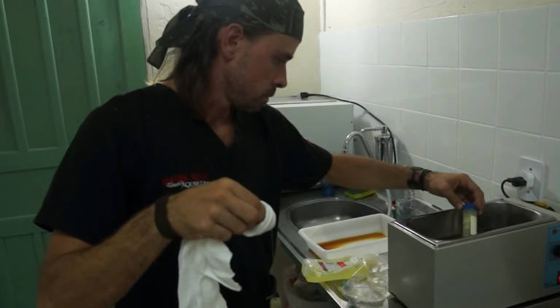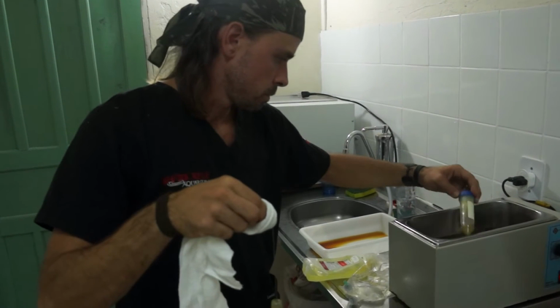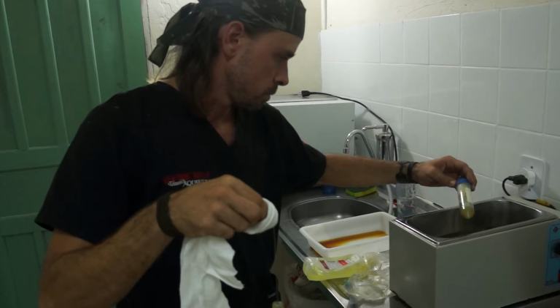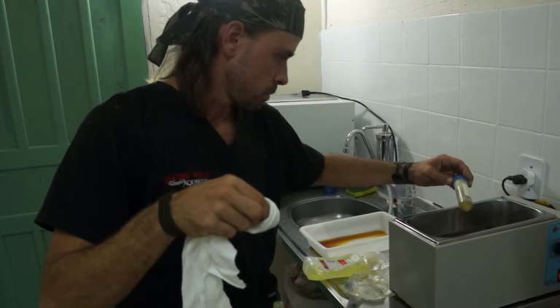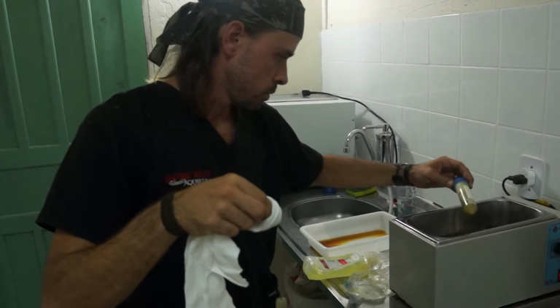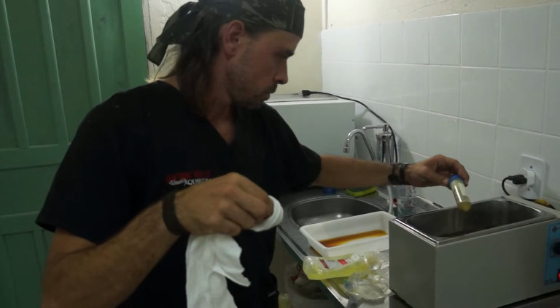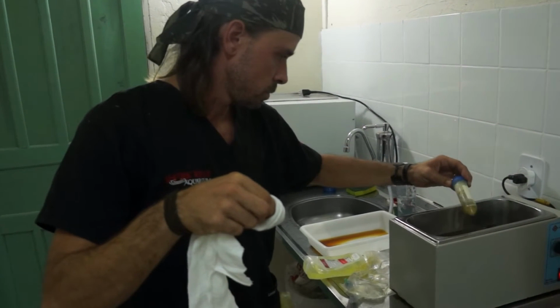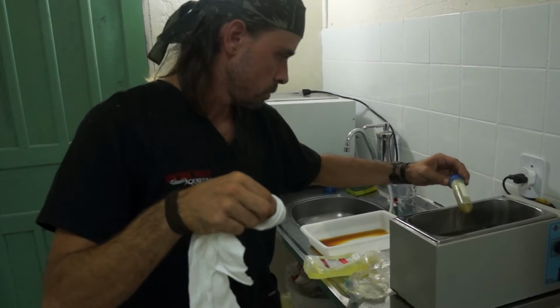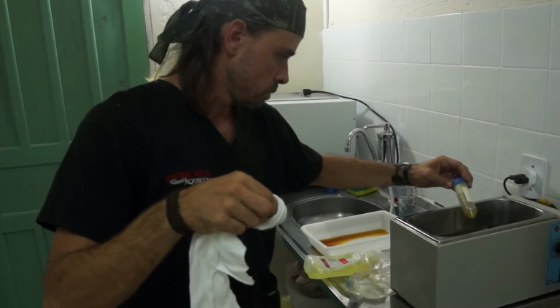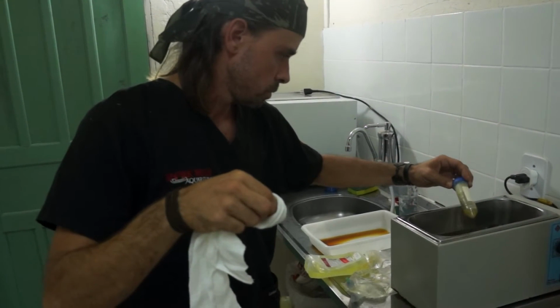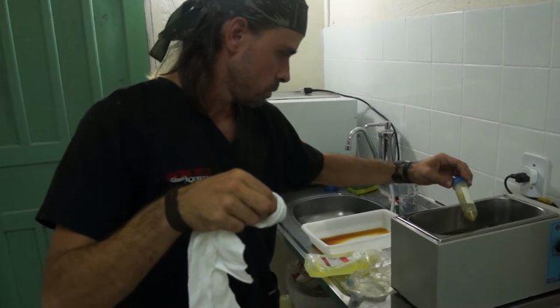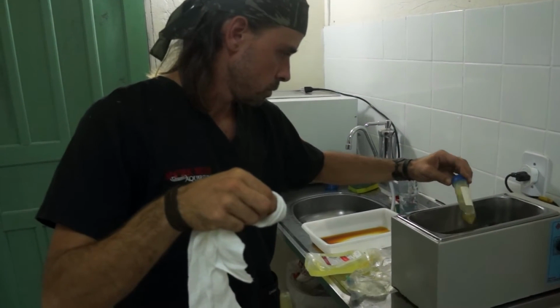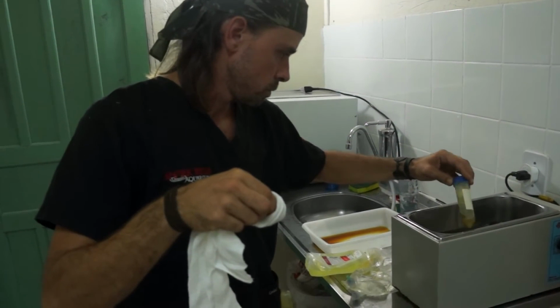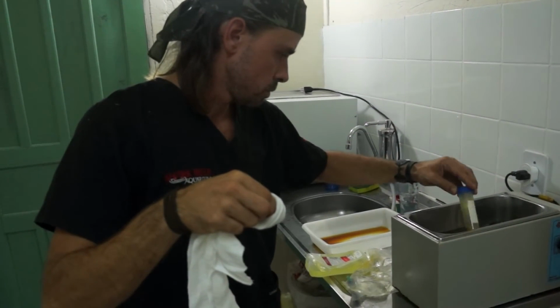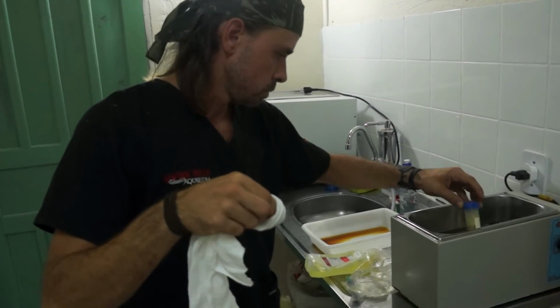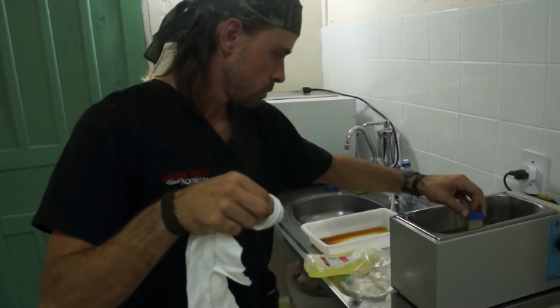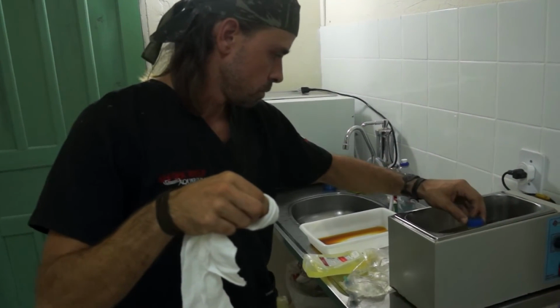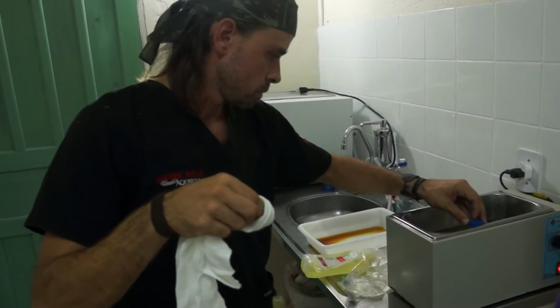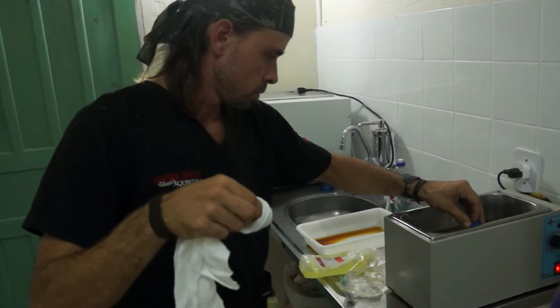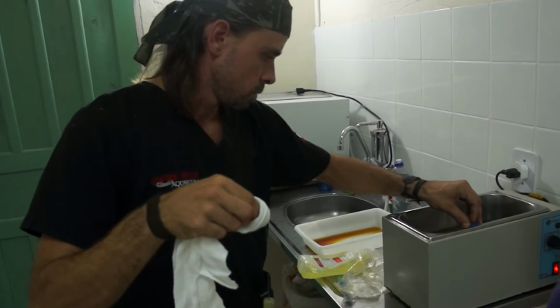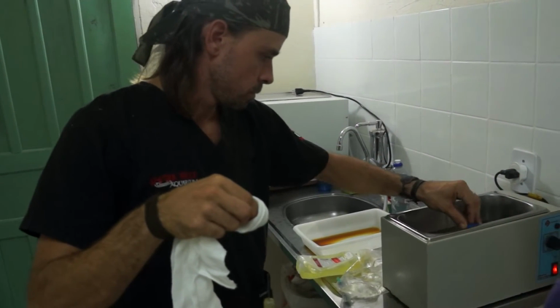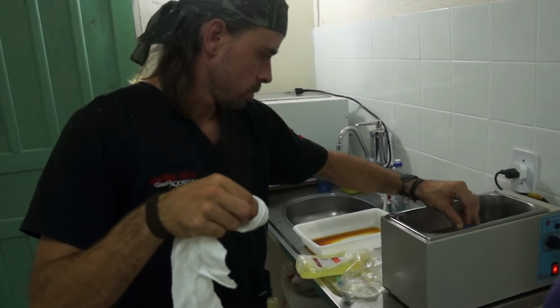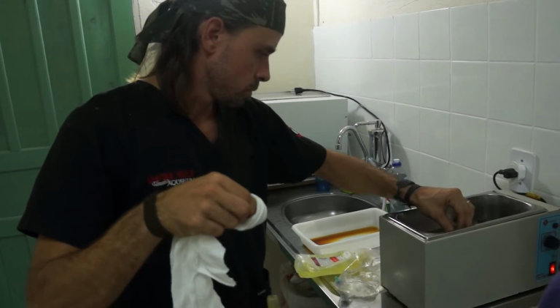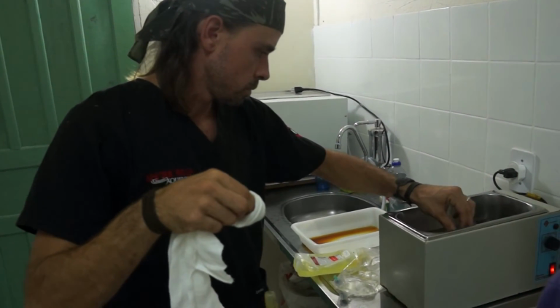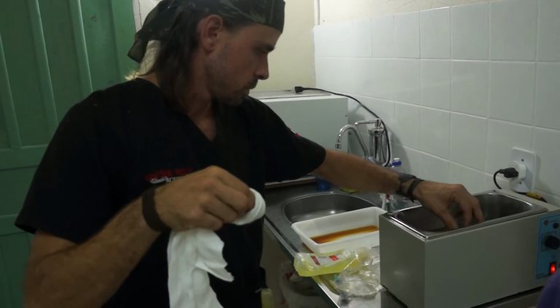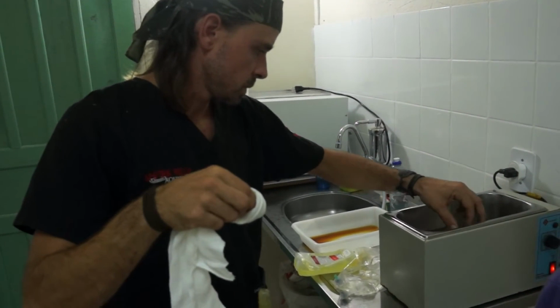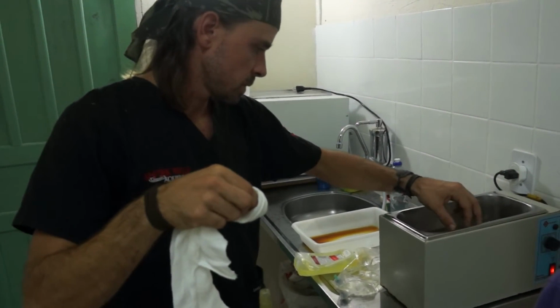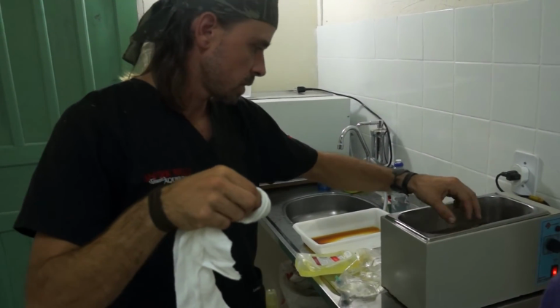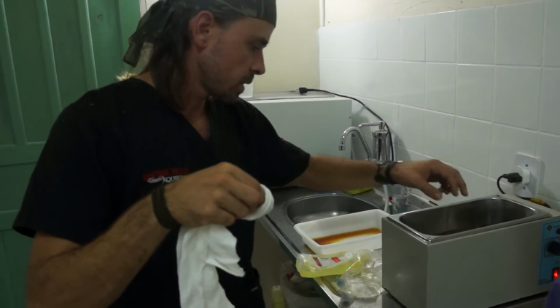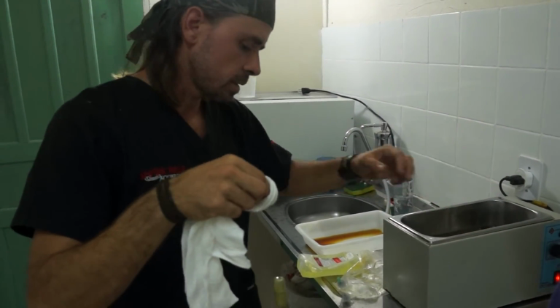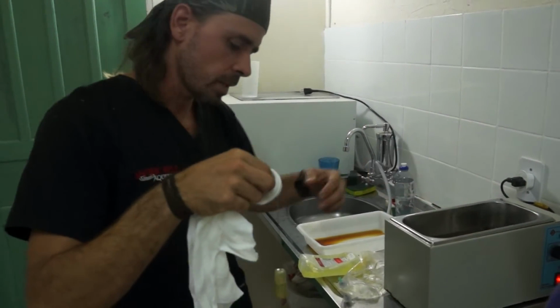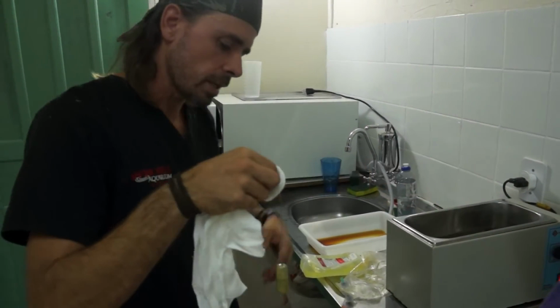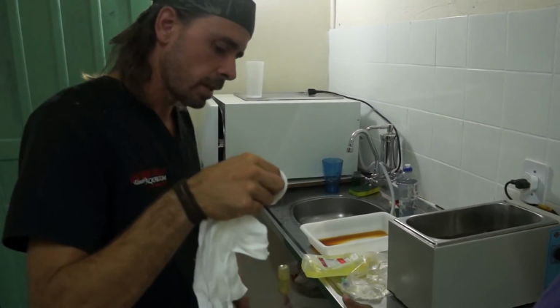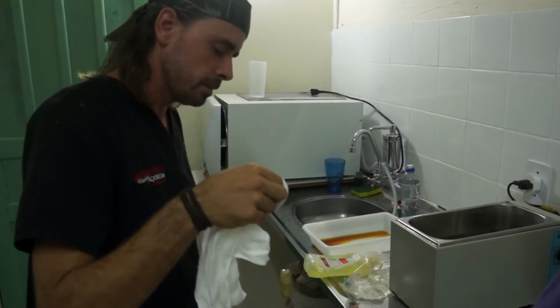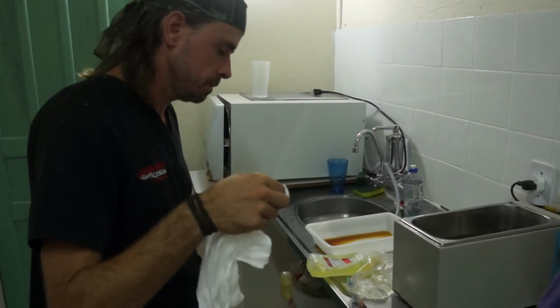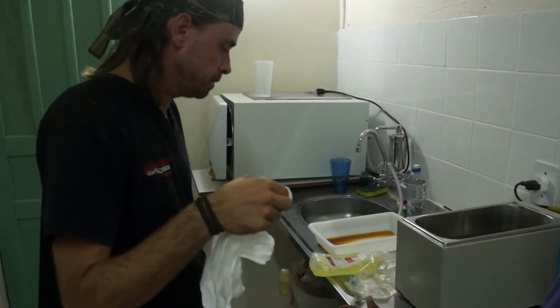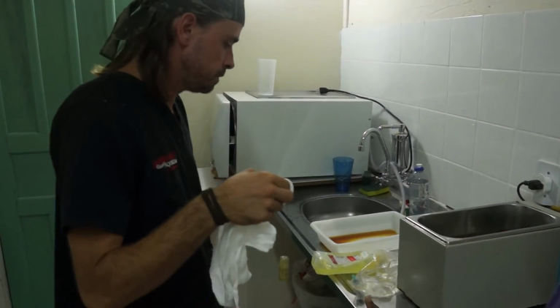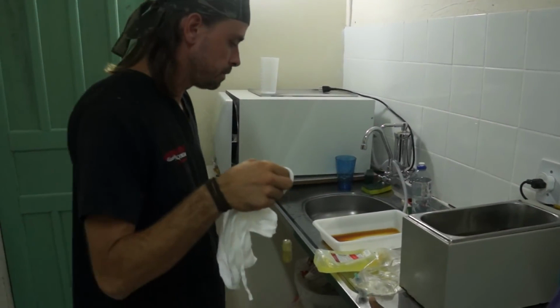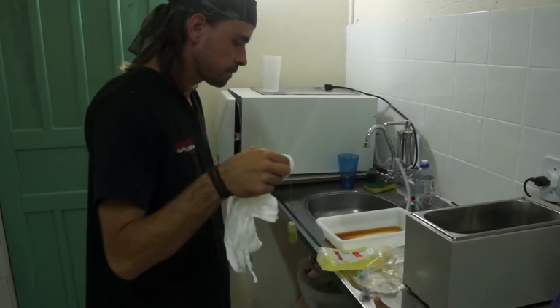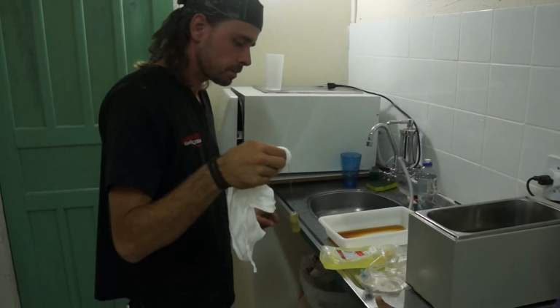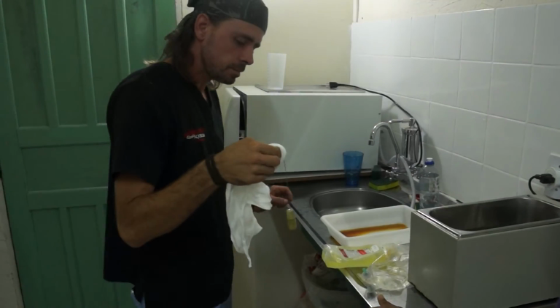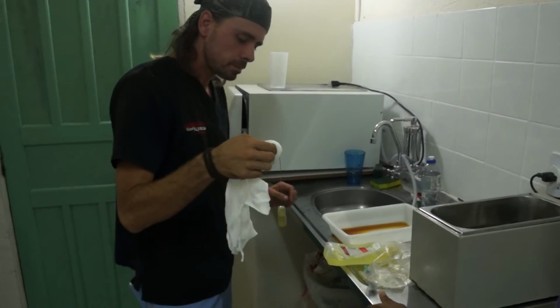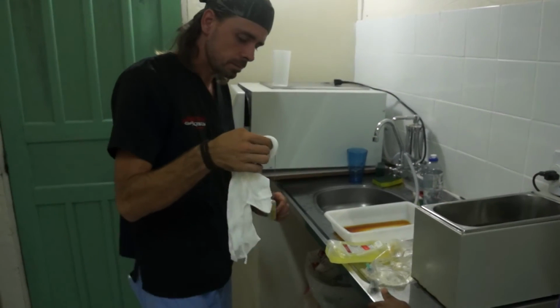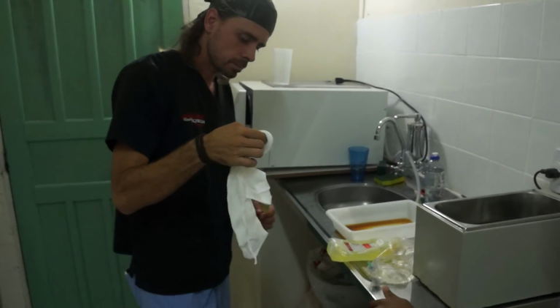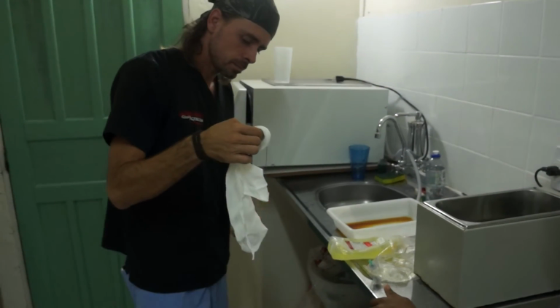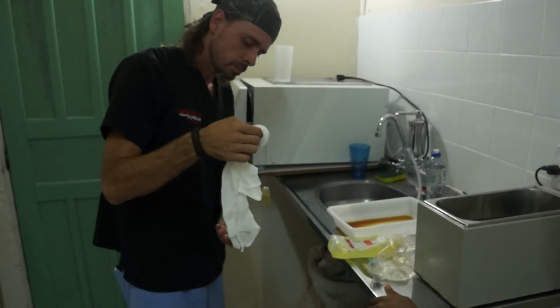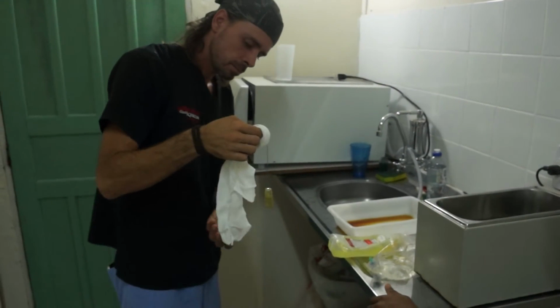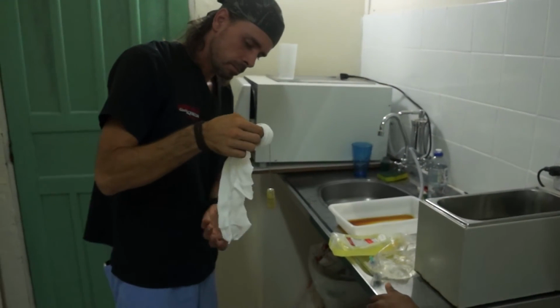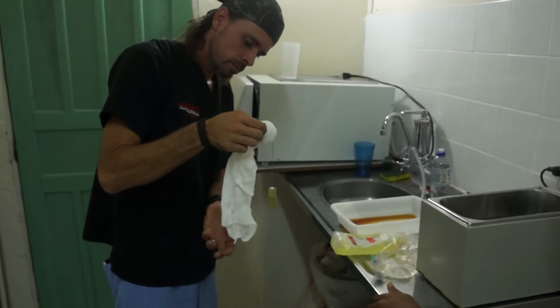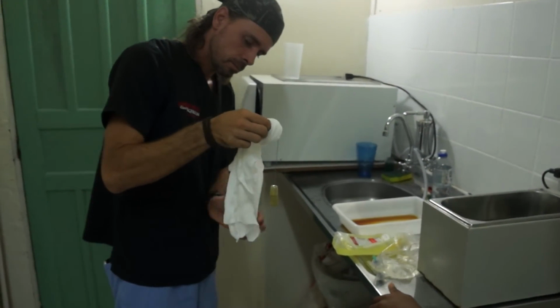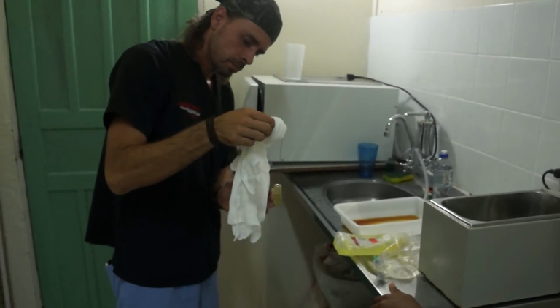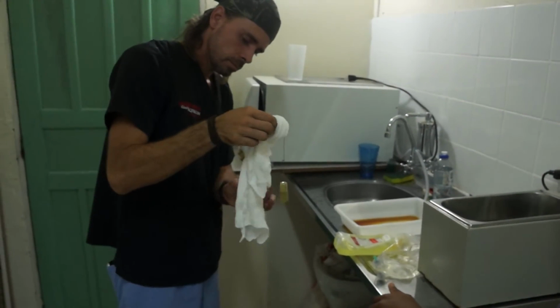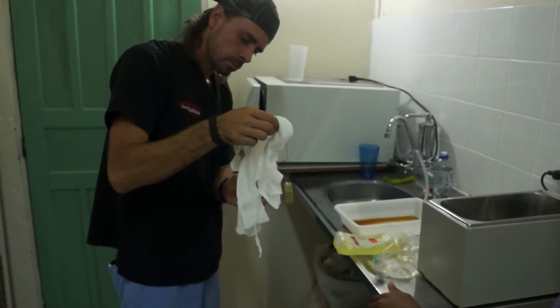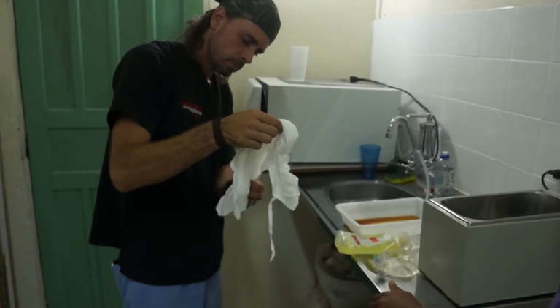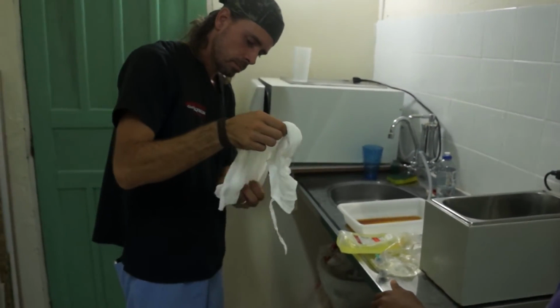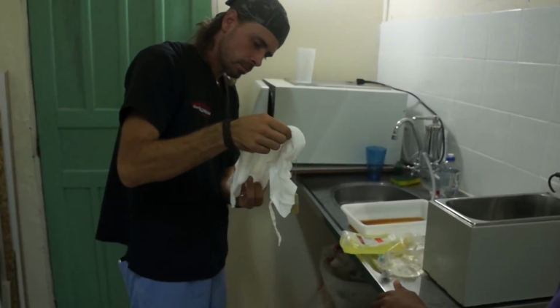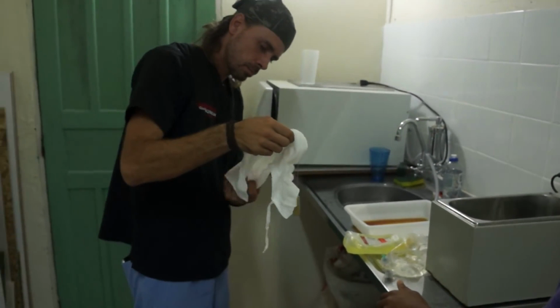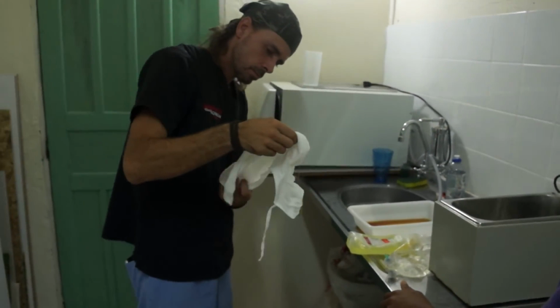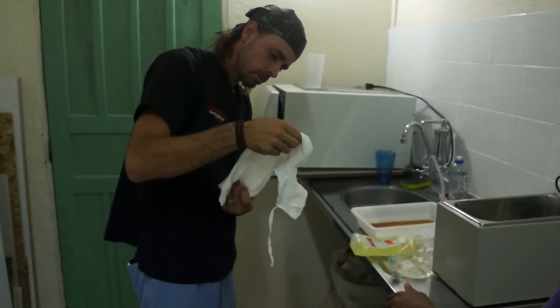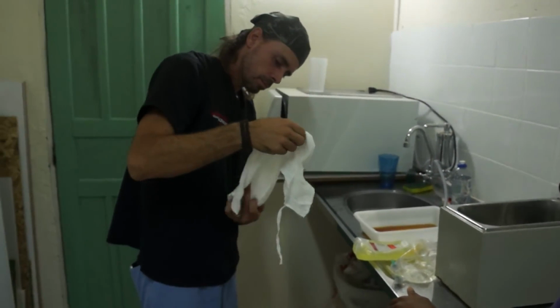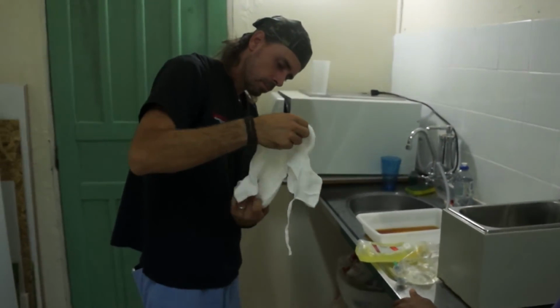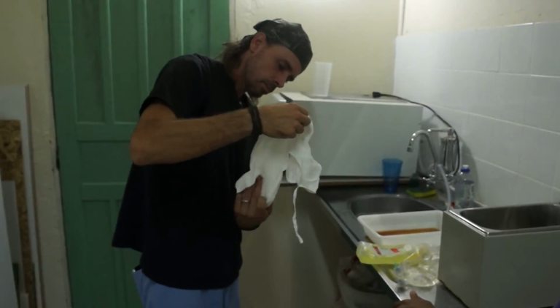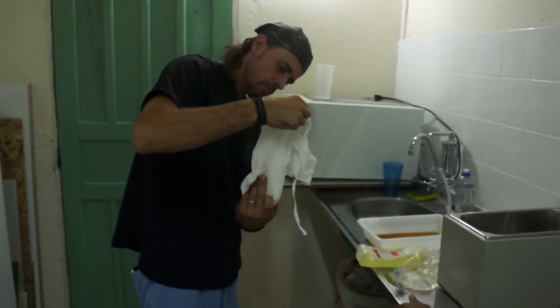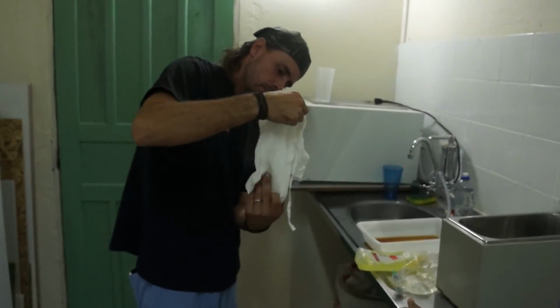Remember, we did the crotalus, crotalus rat snake surgery — we used a lot of betadine. It was all over brown at the end.